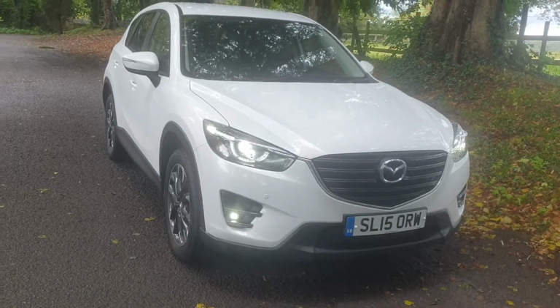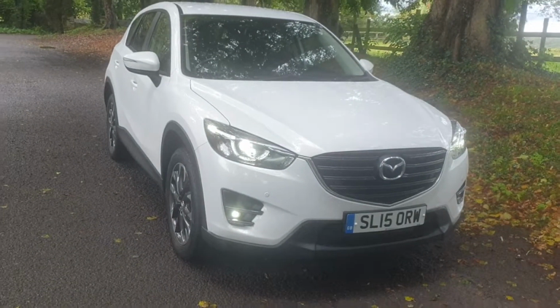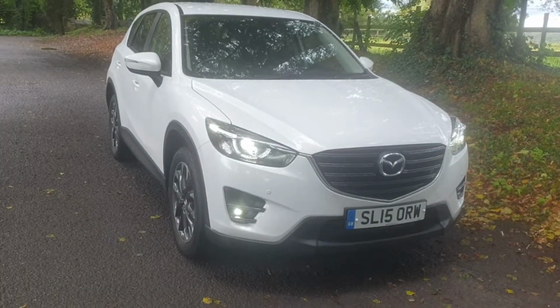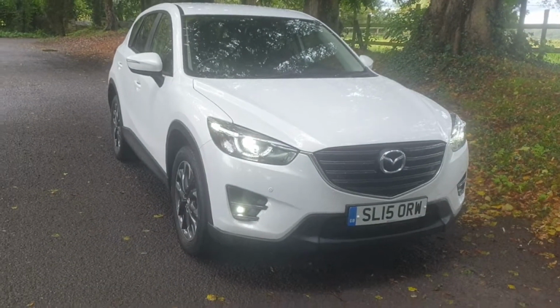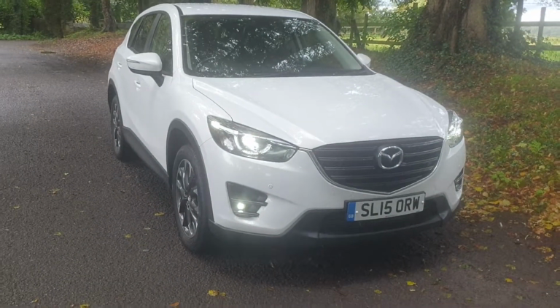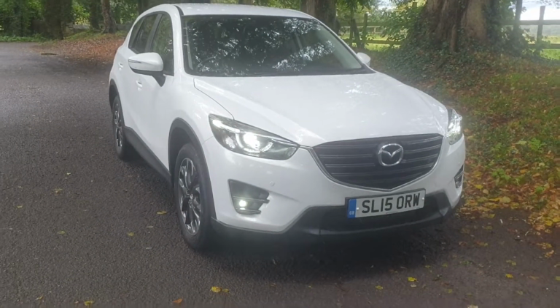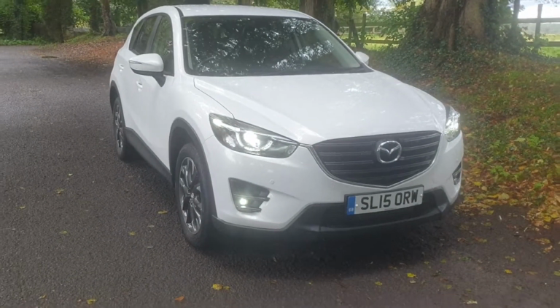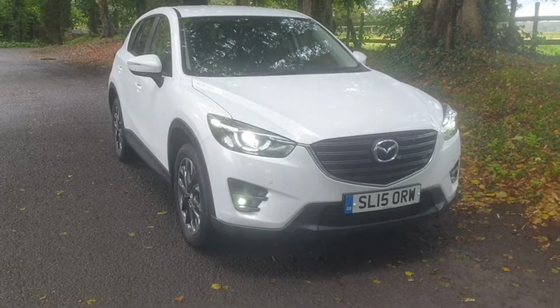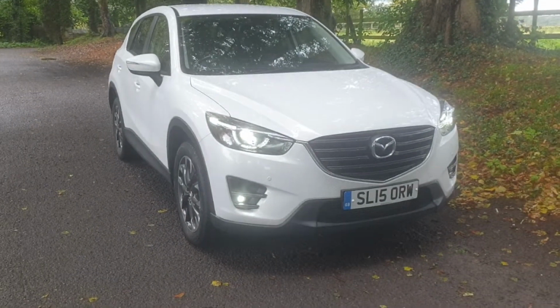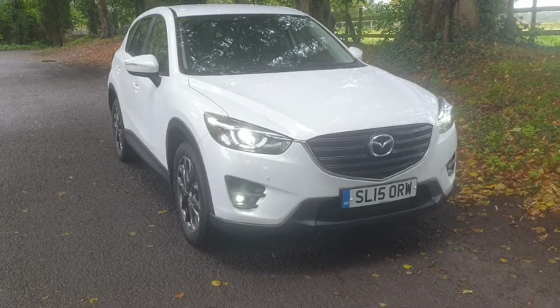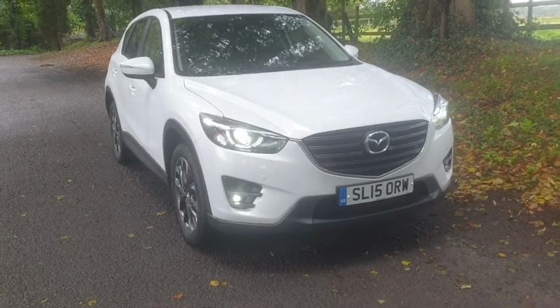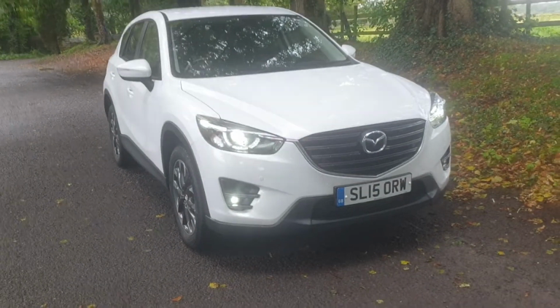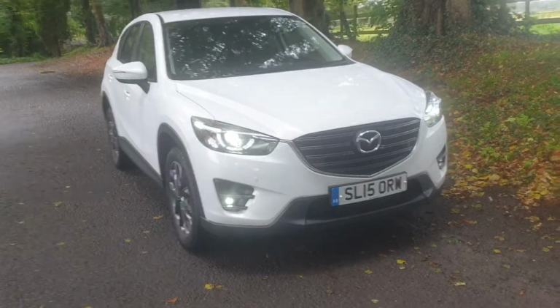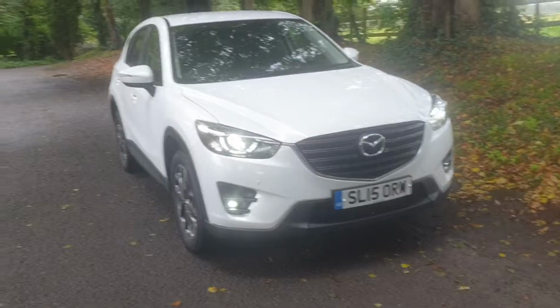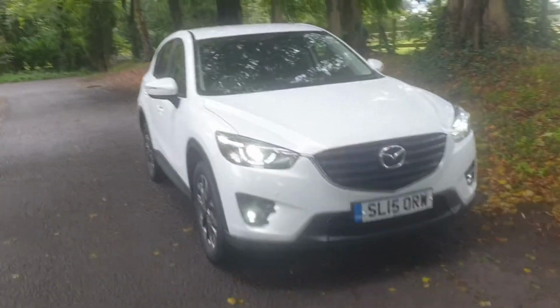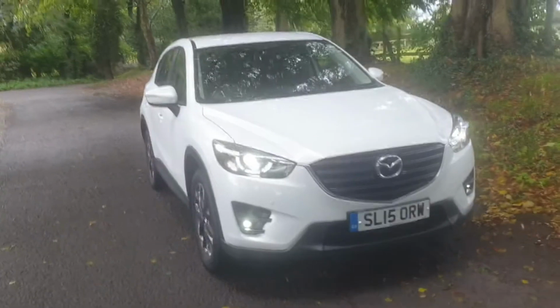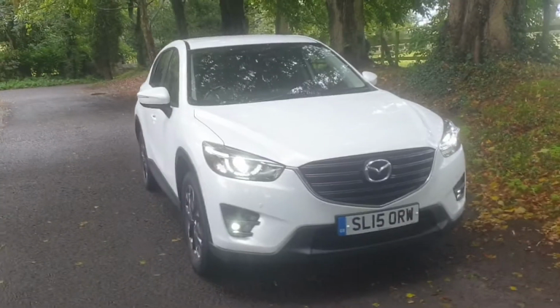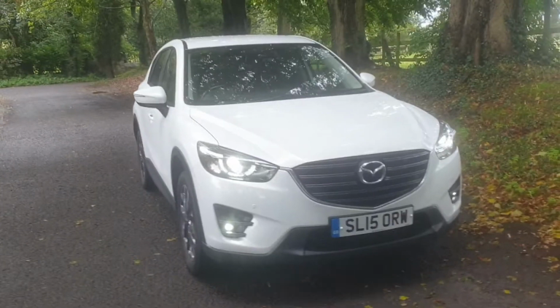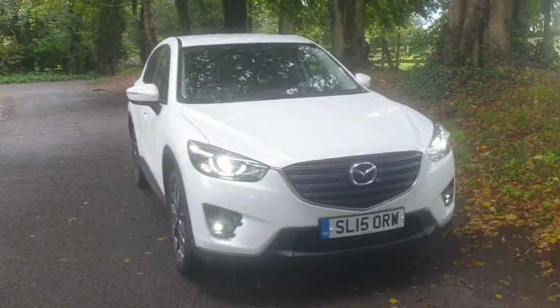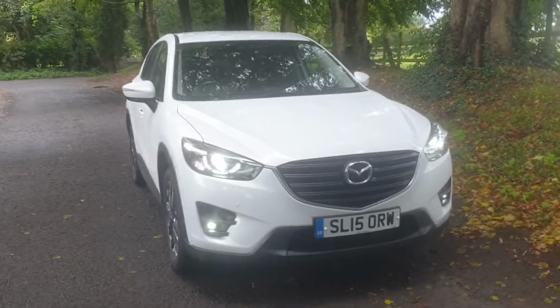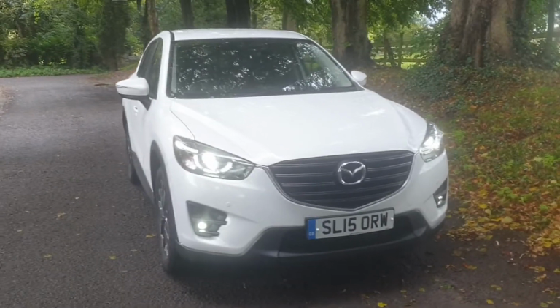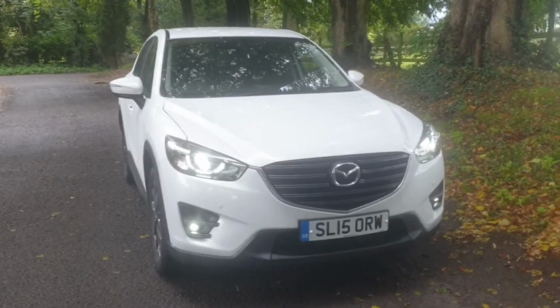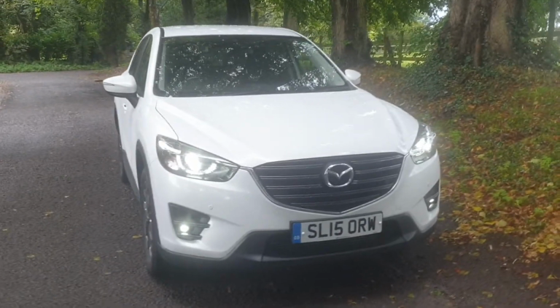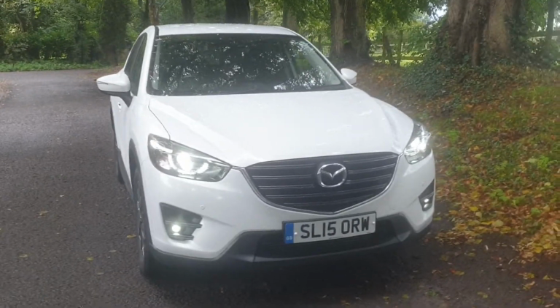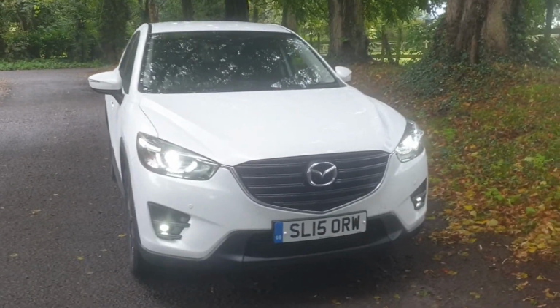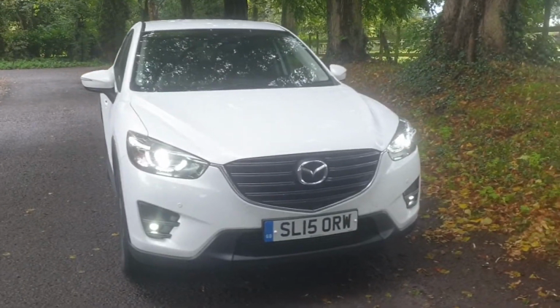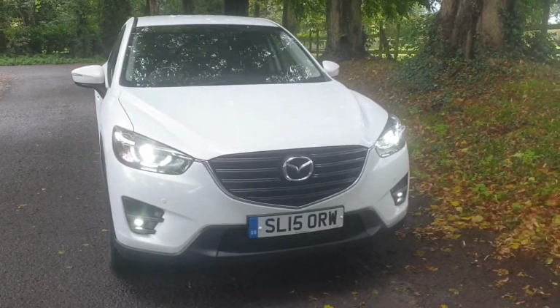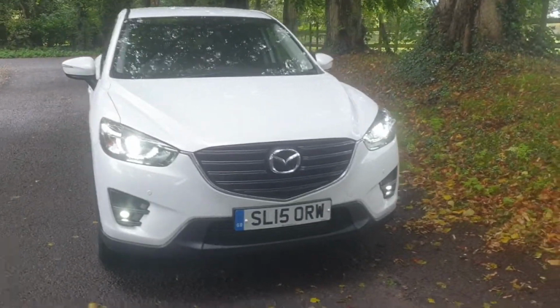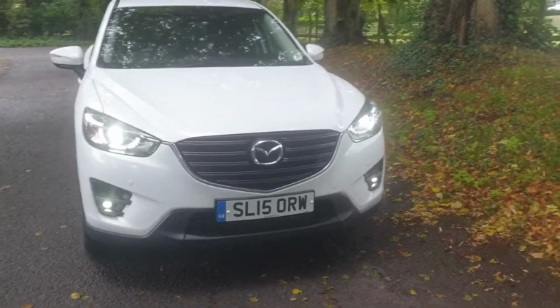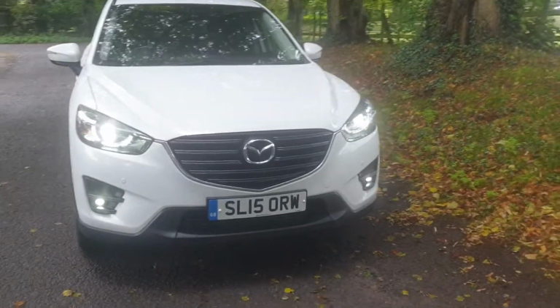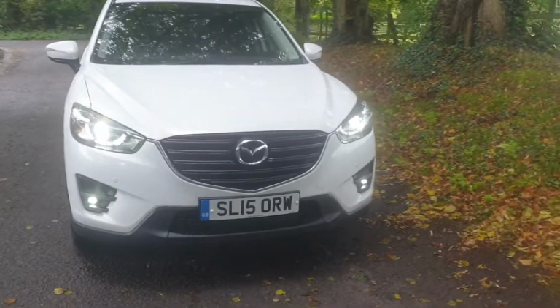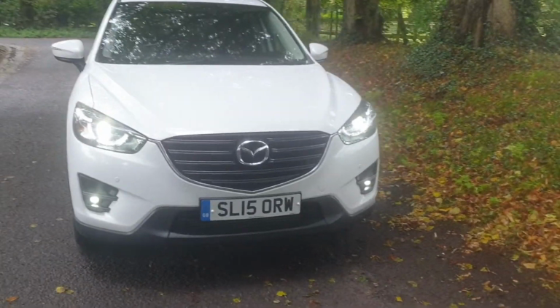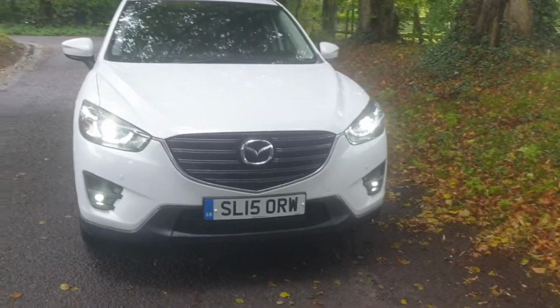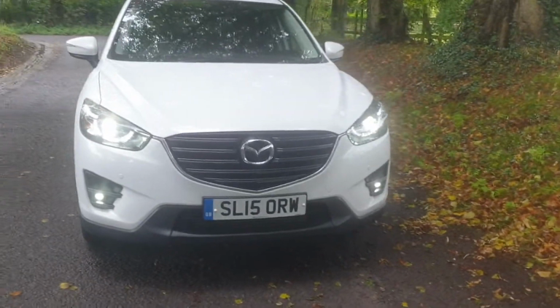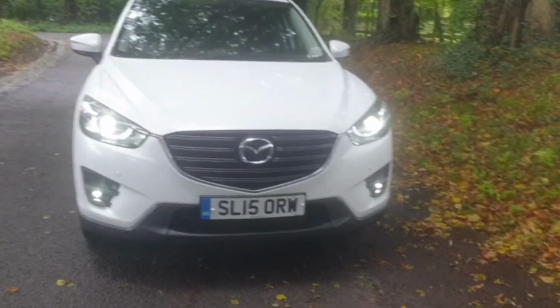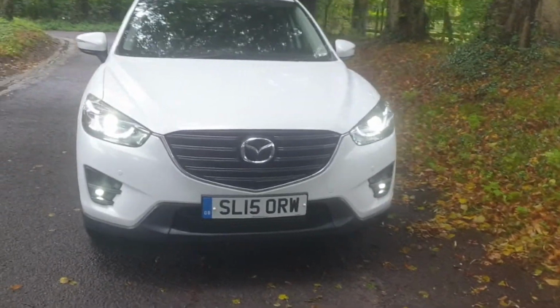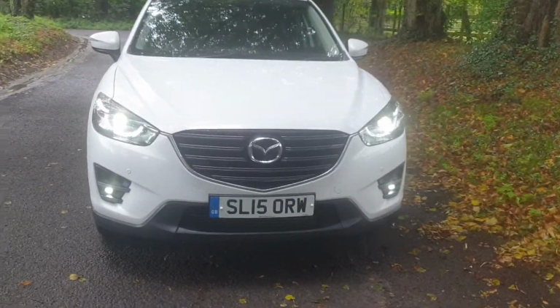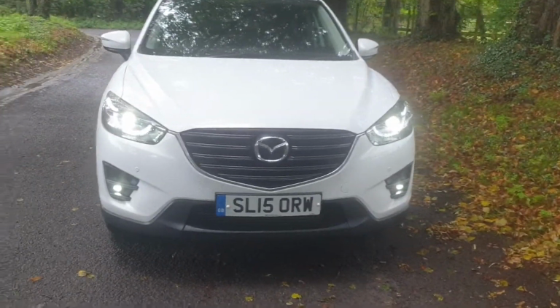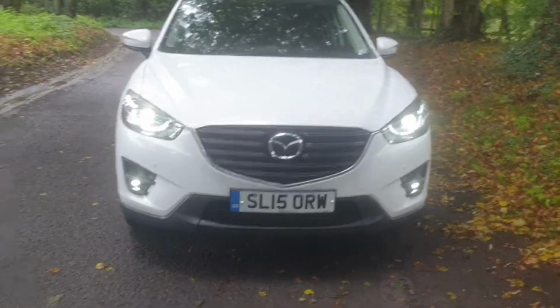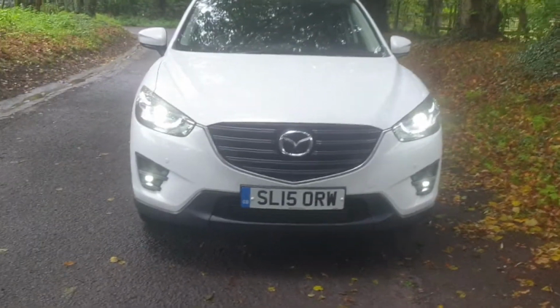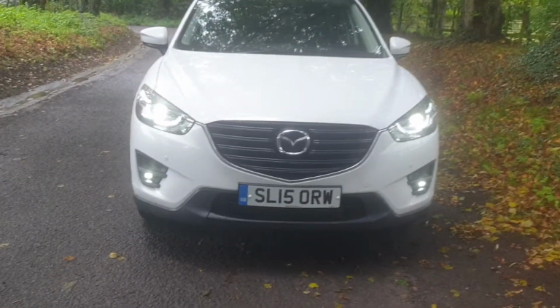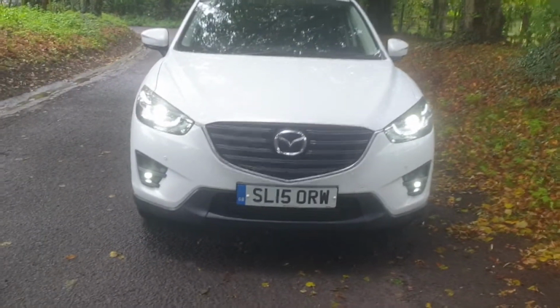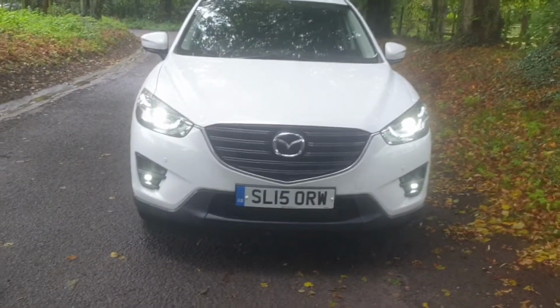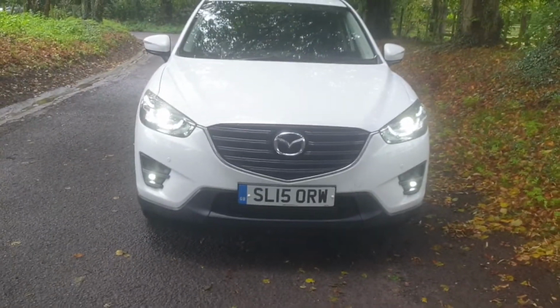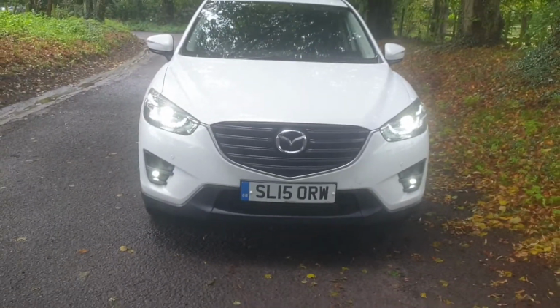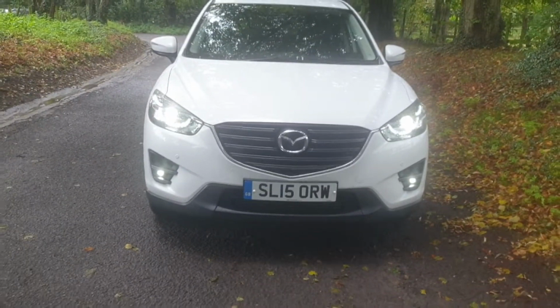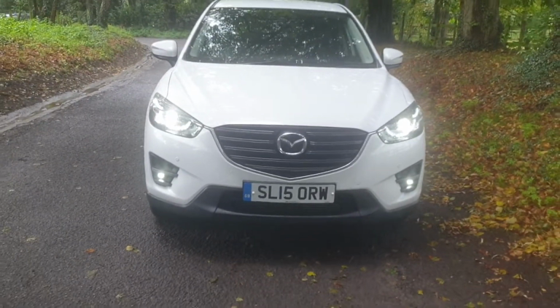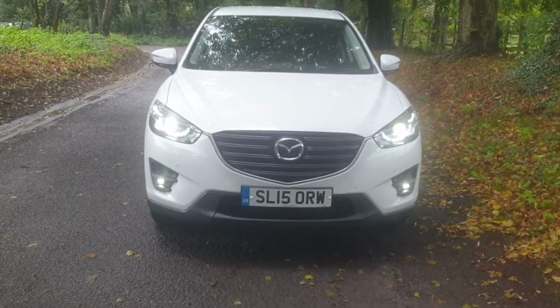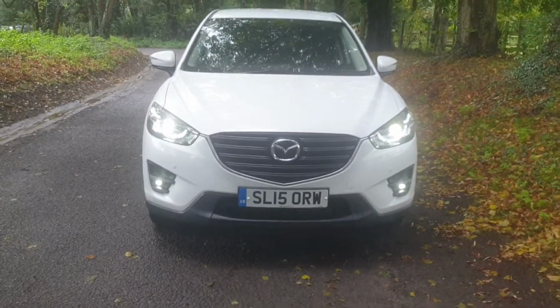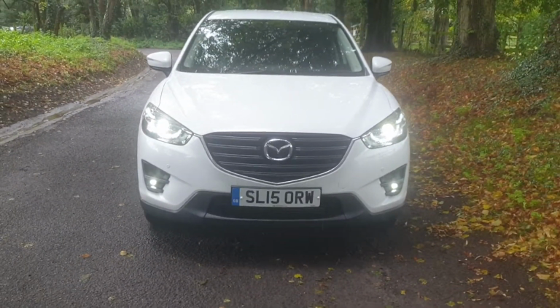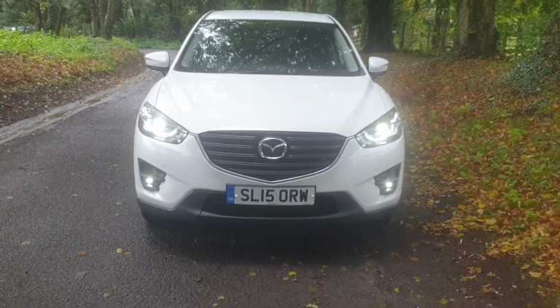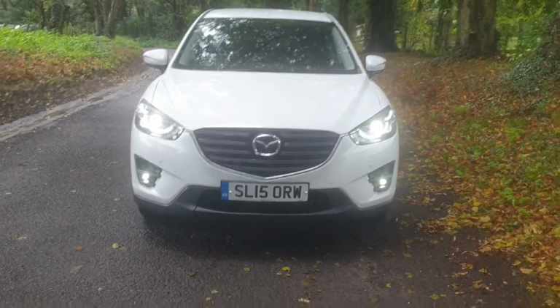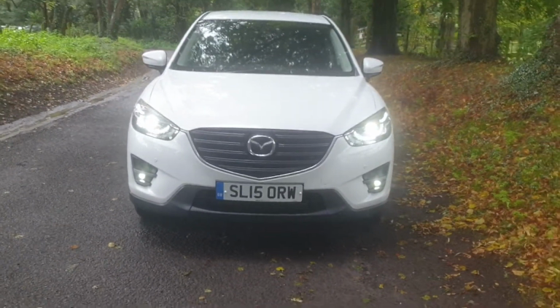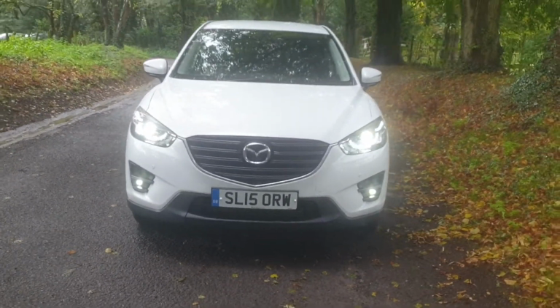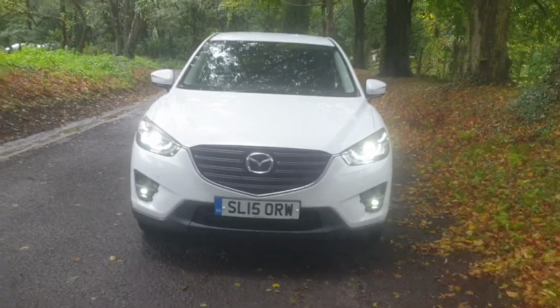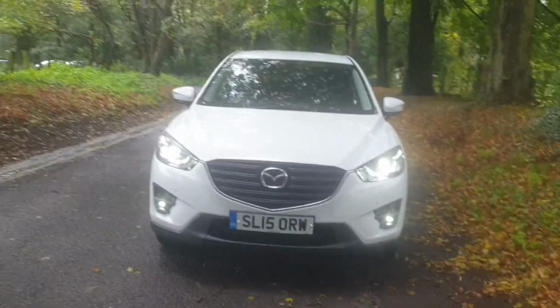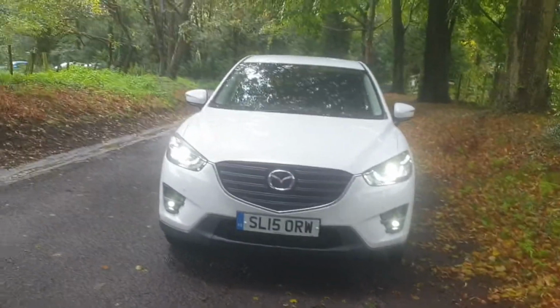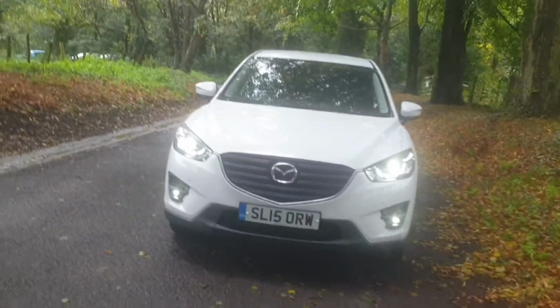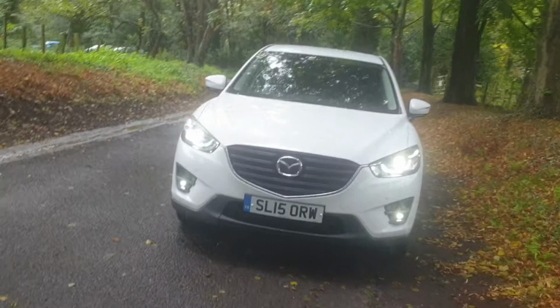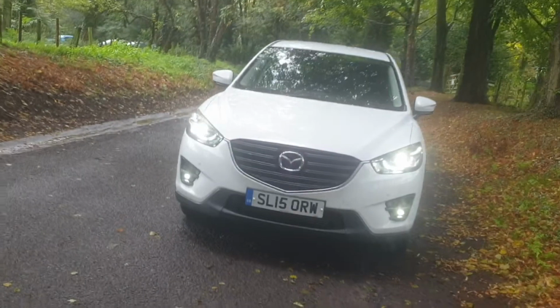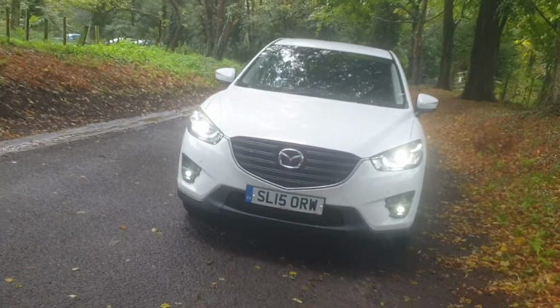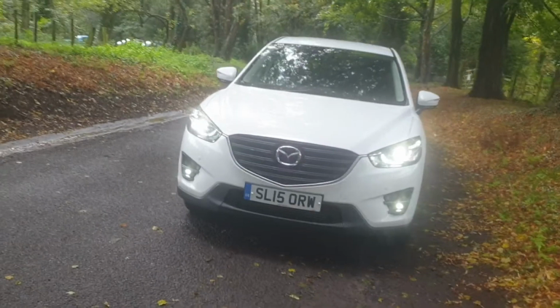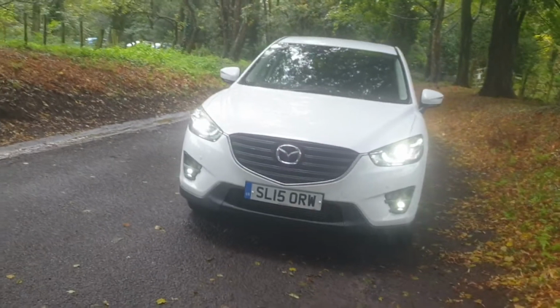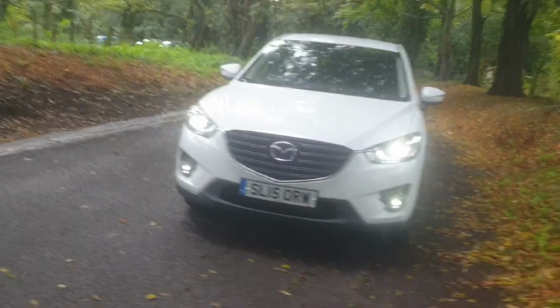All the tyres on there, very nice. Comes with a fresh MOT, two keys, service pack, and the book pack.